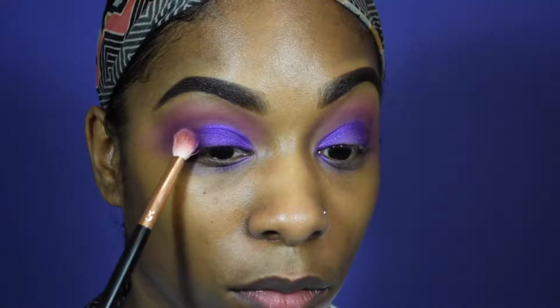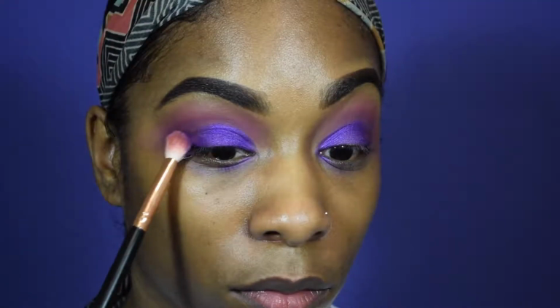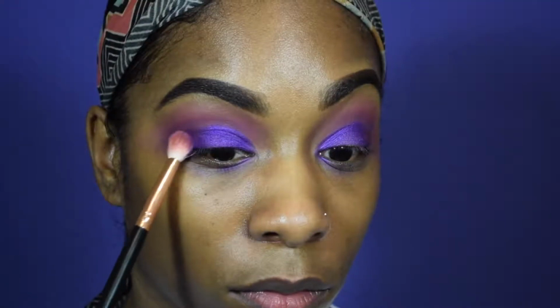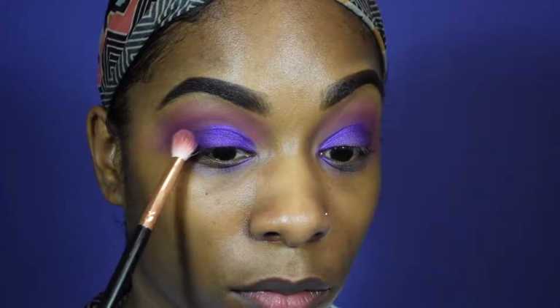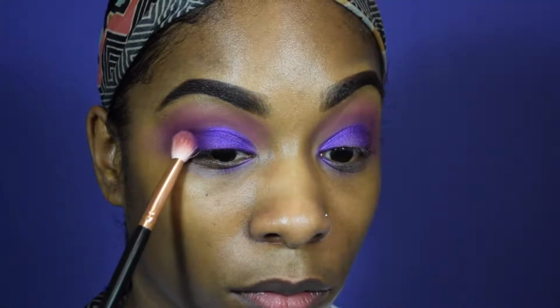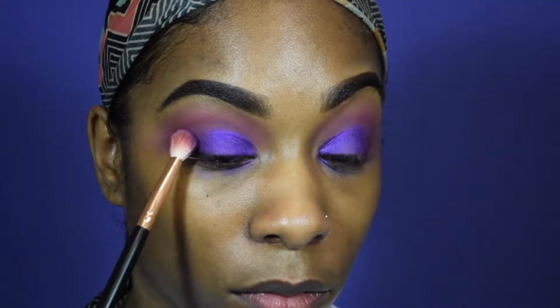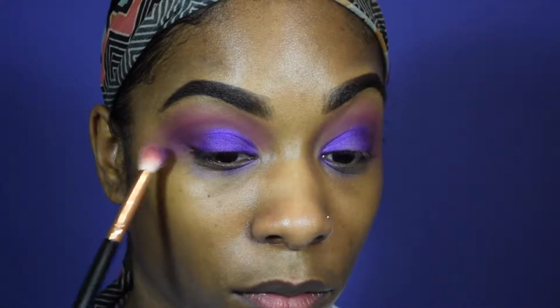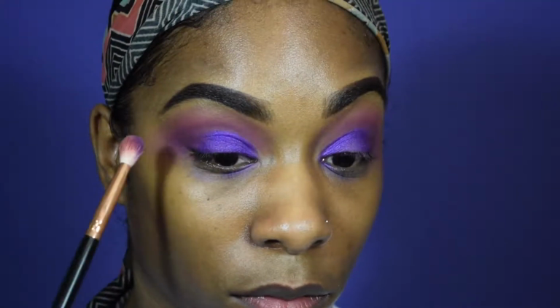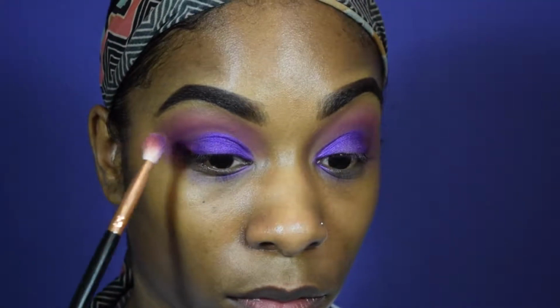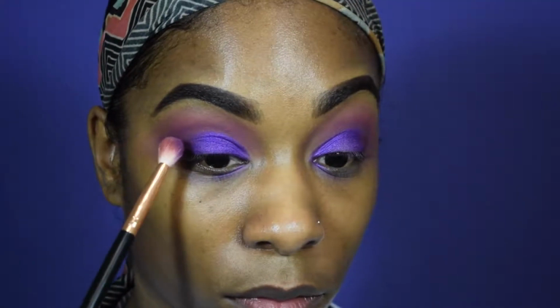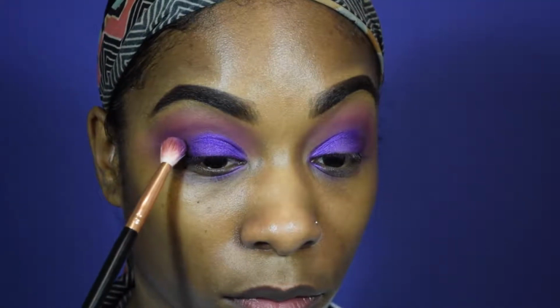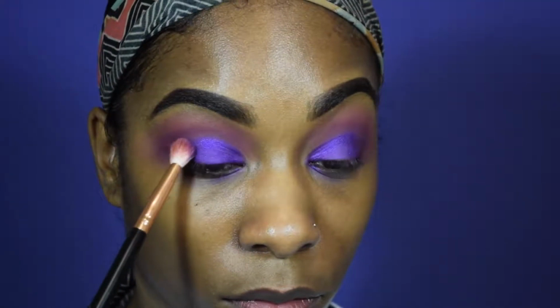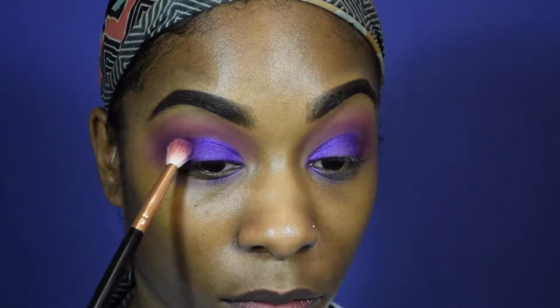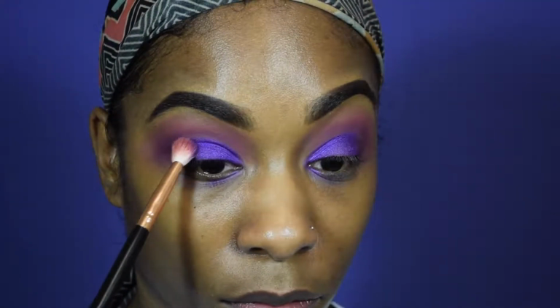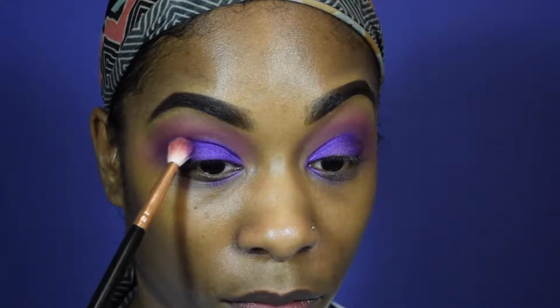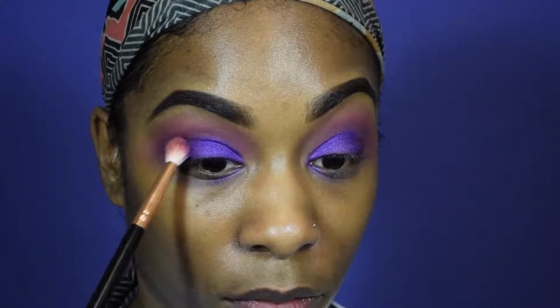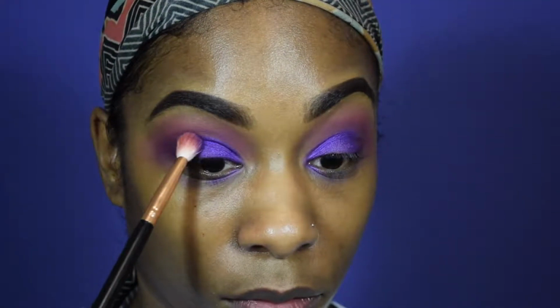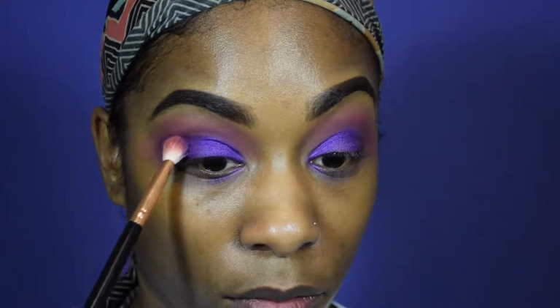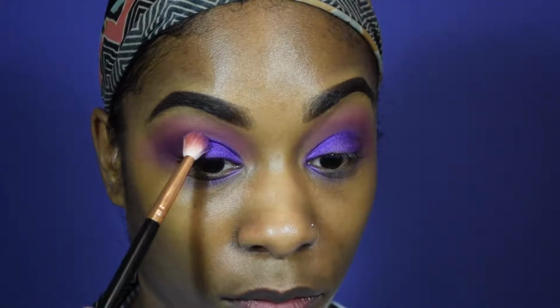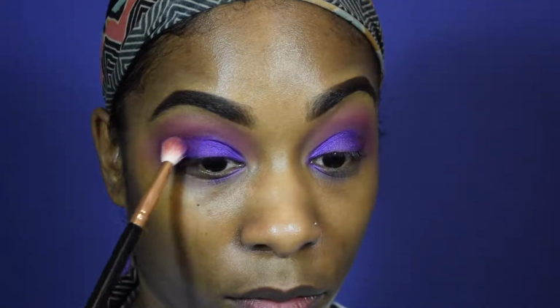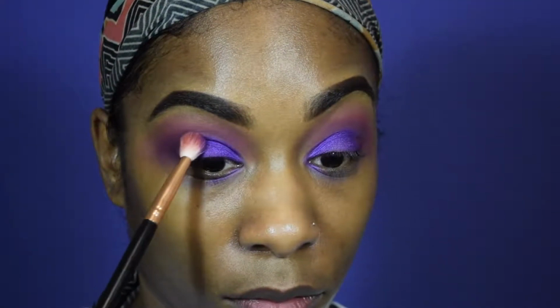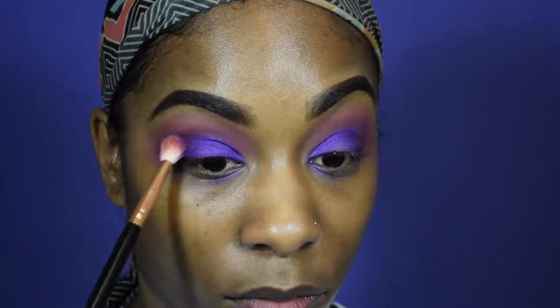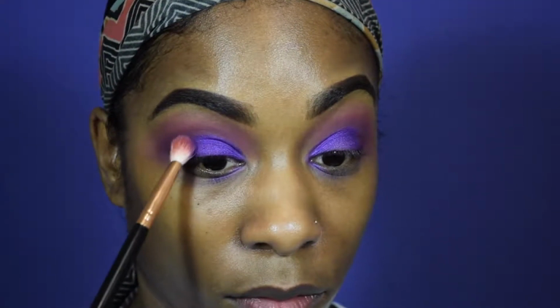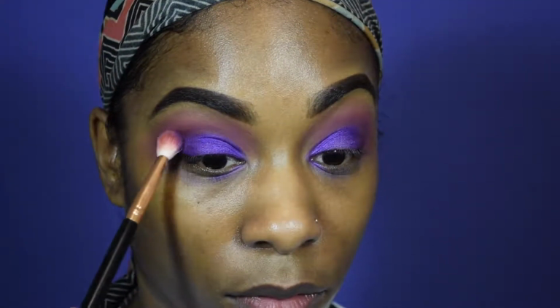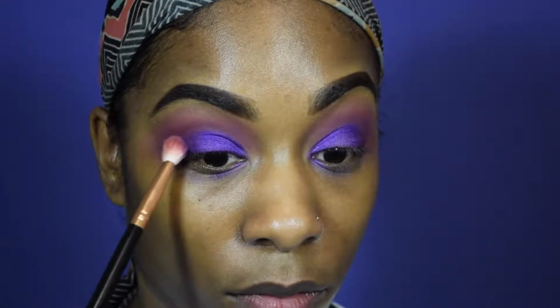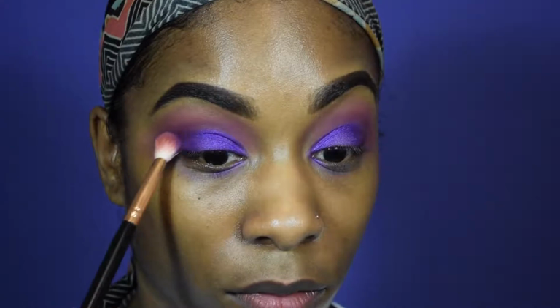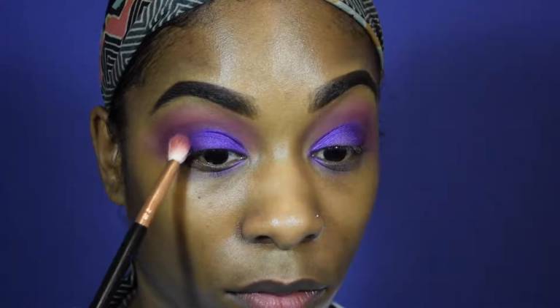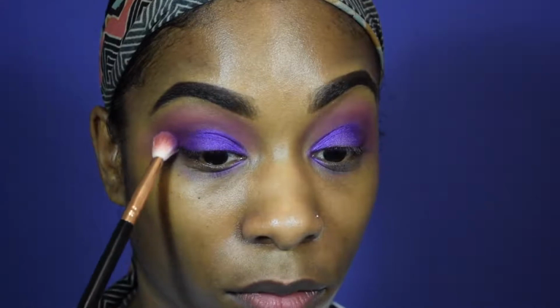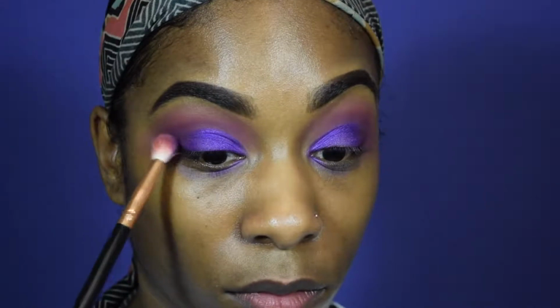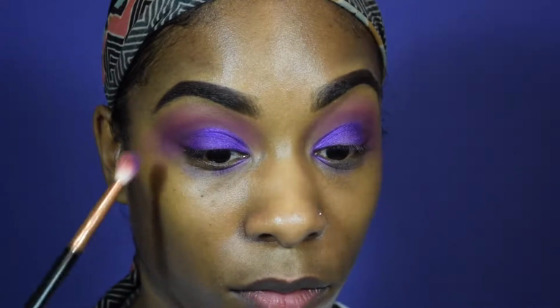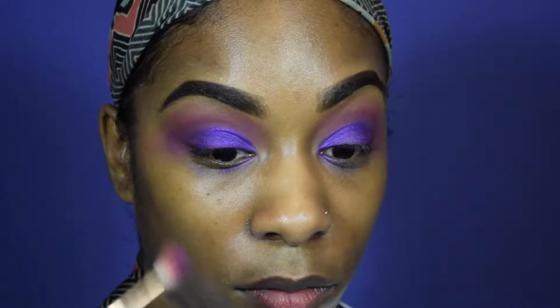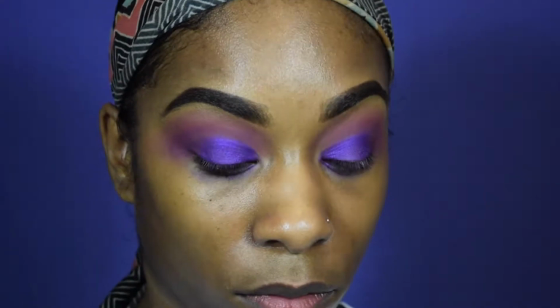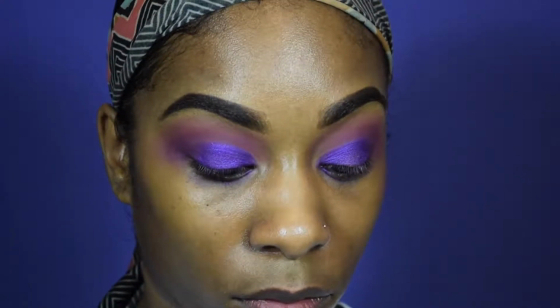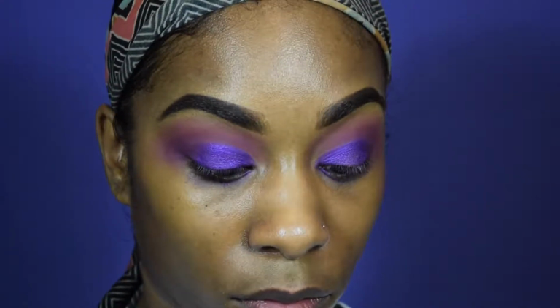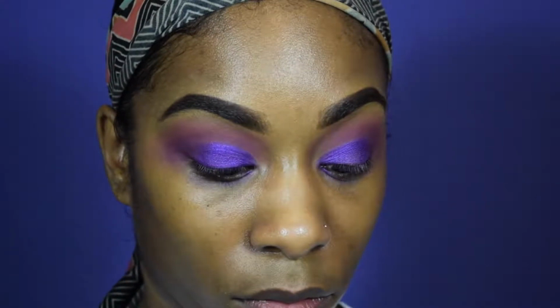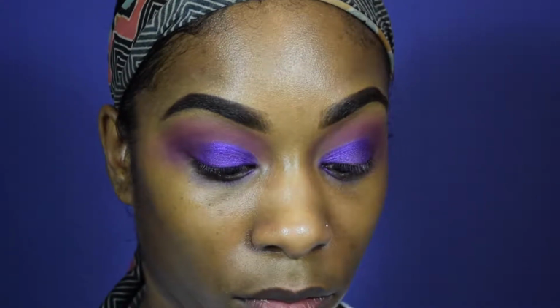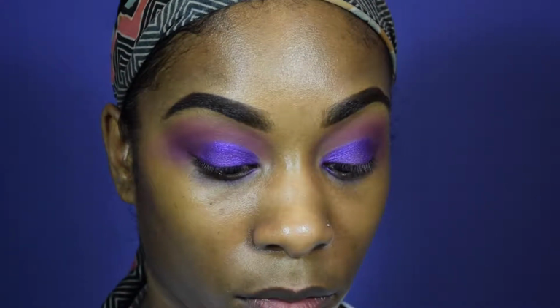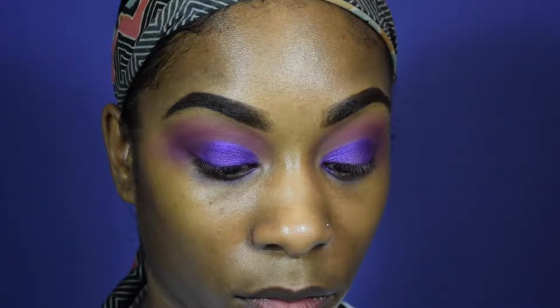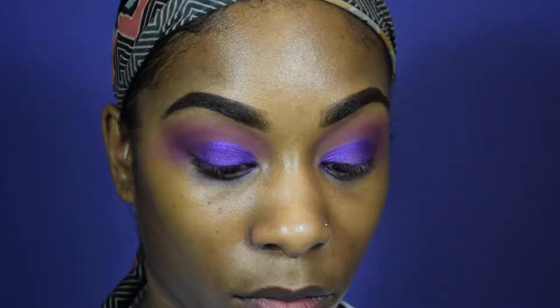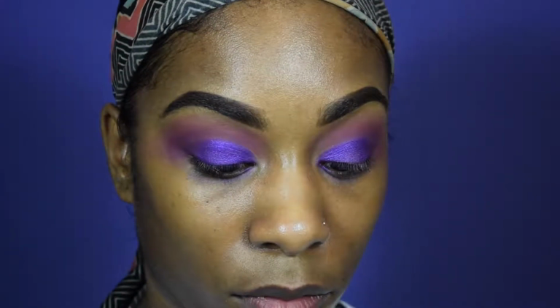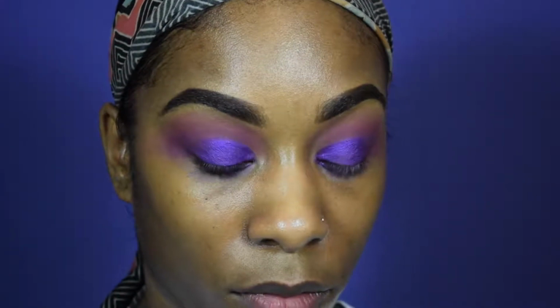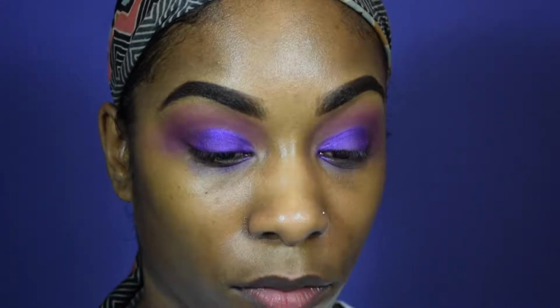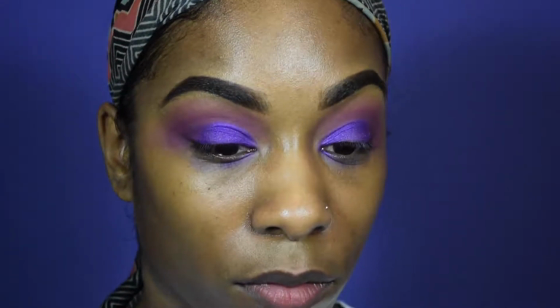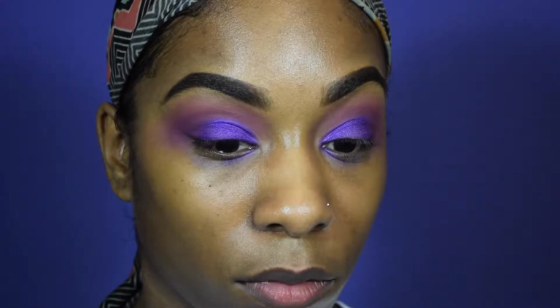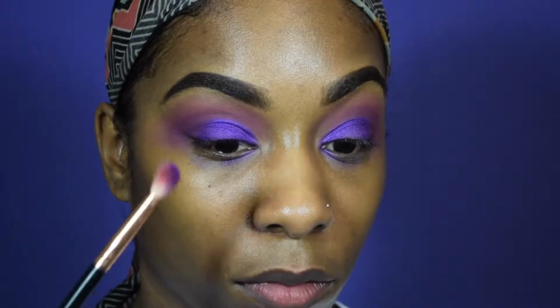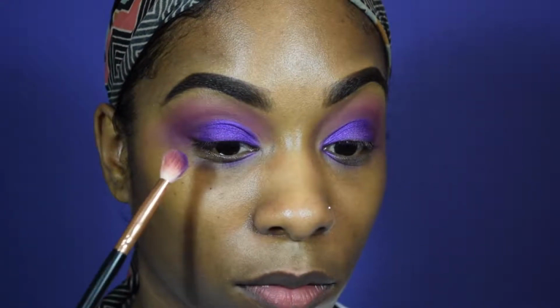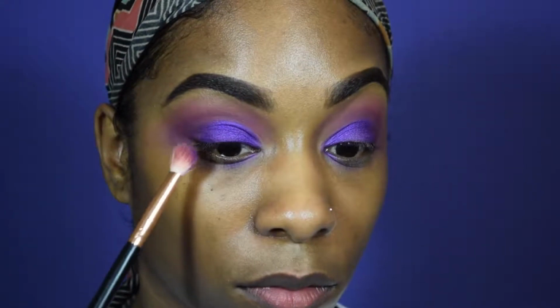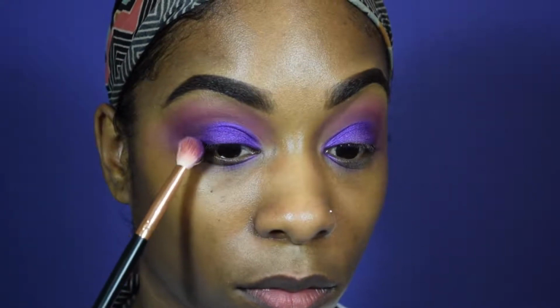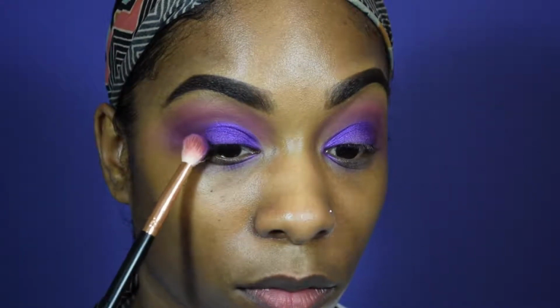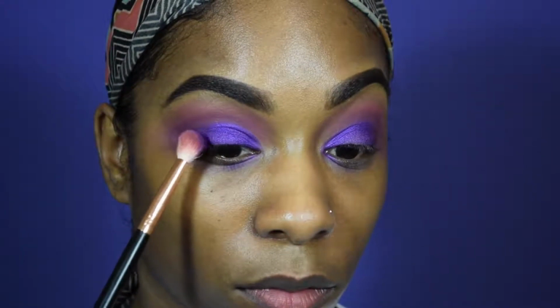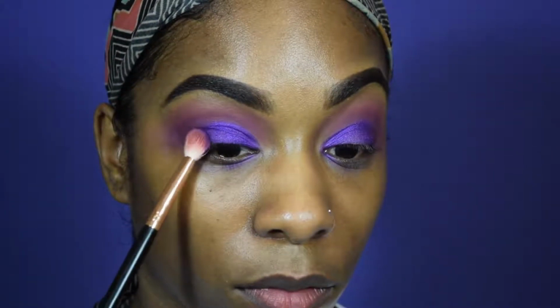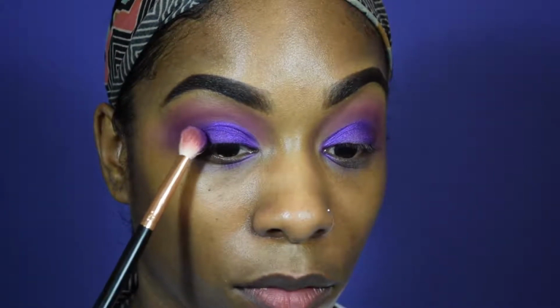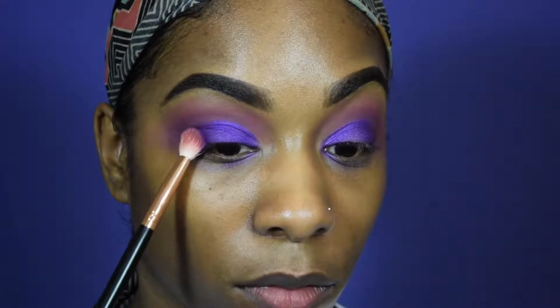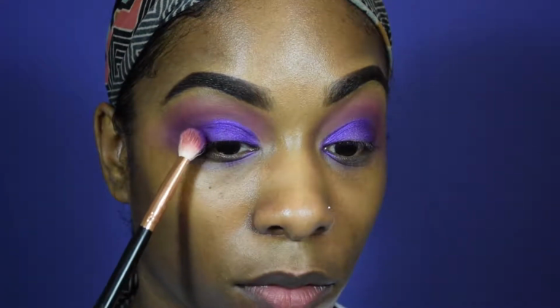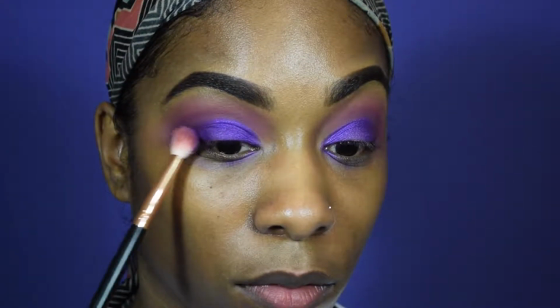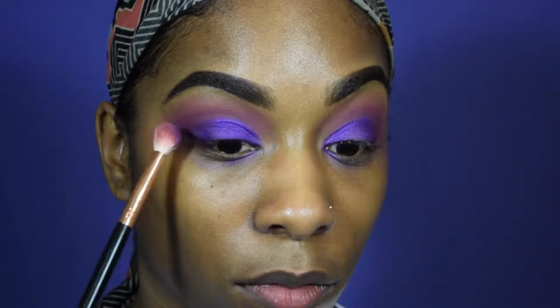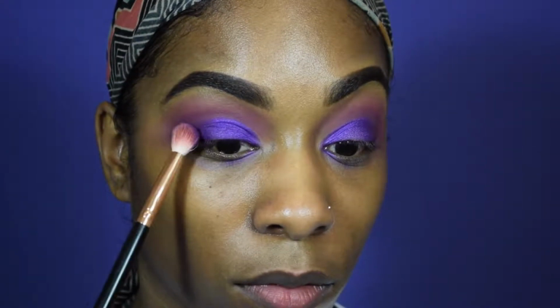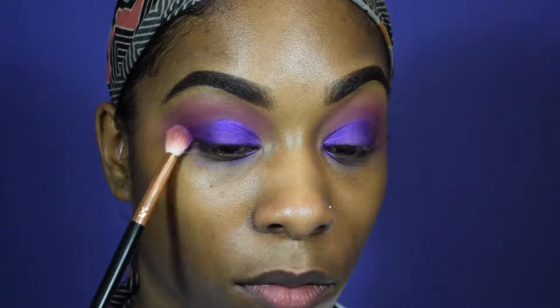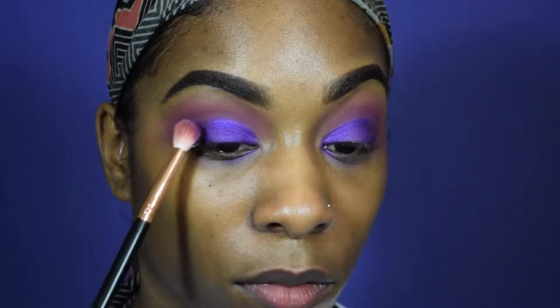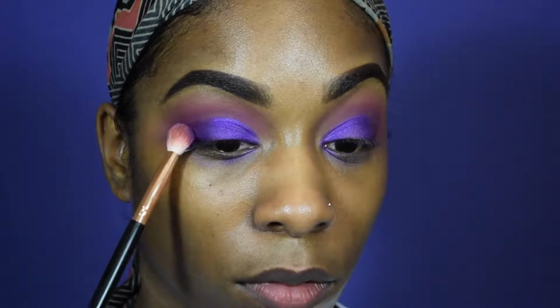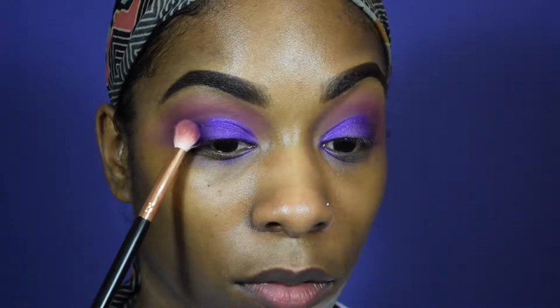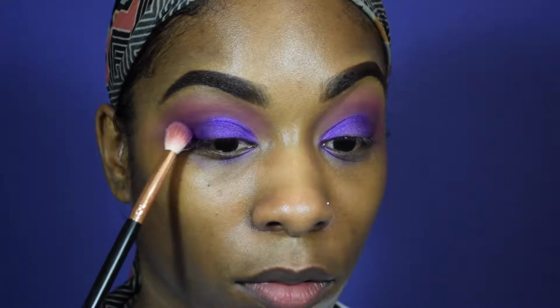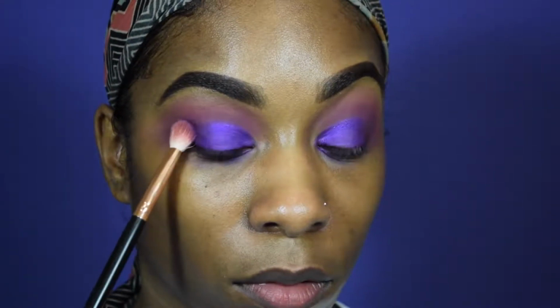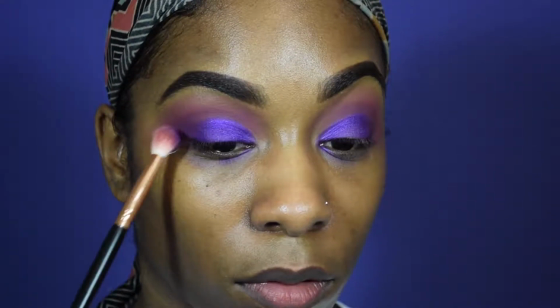Make sure you blend, blend, blend these colors together so we don't have any harsh lines.